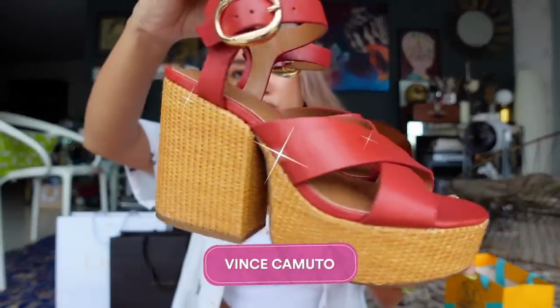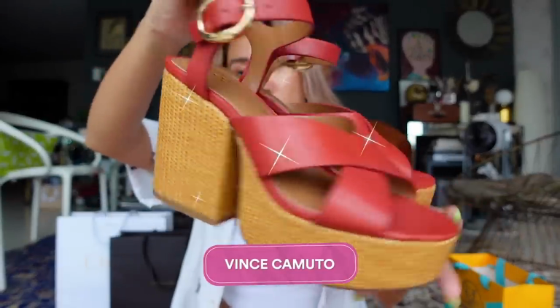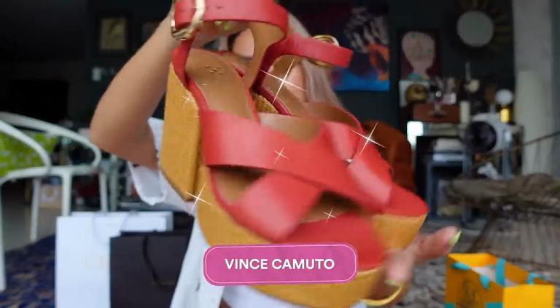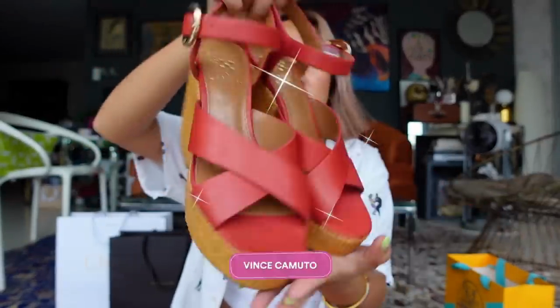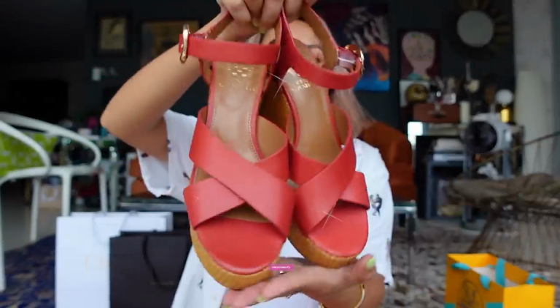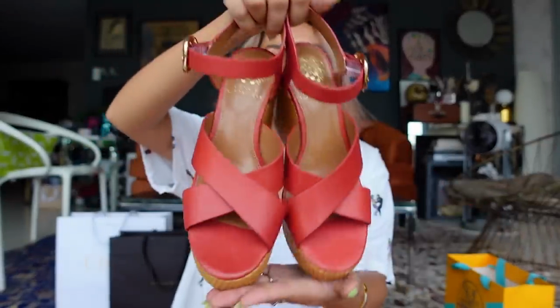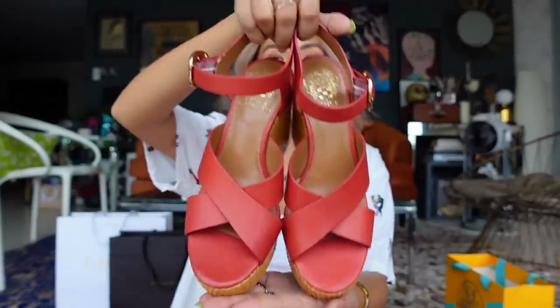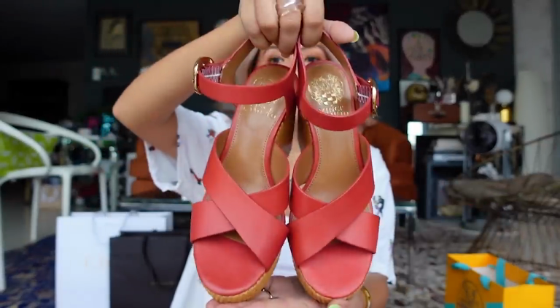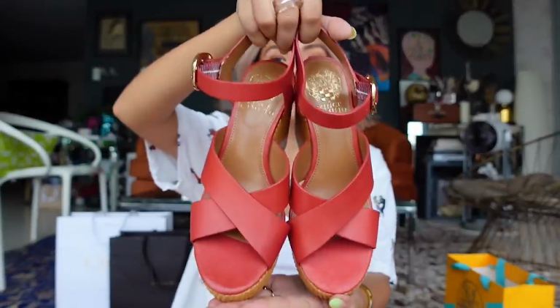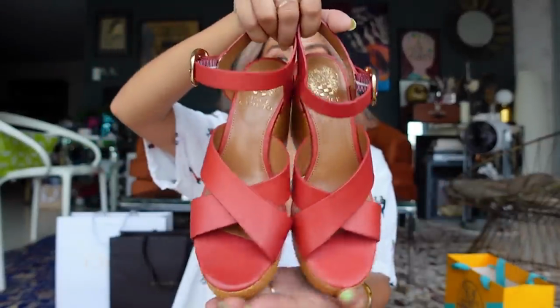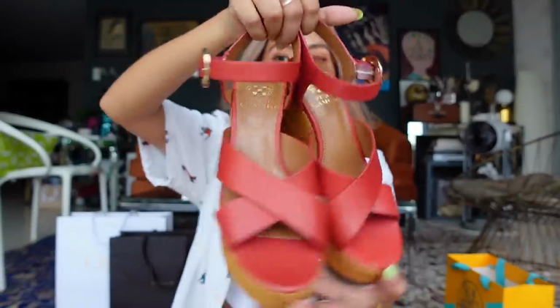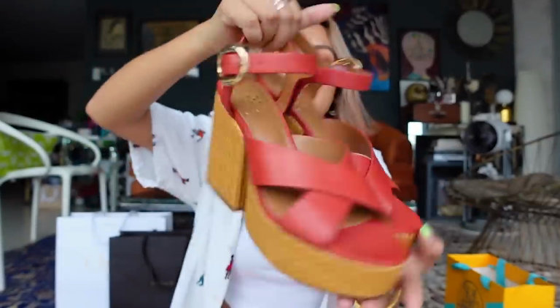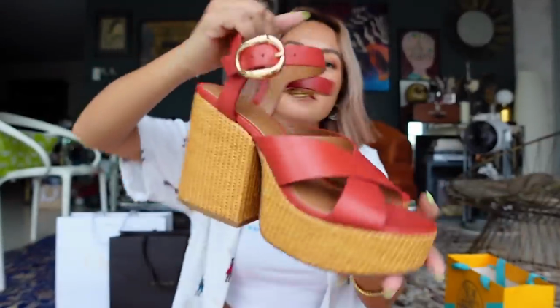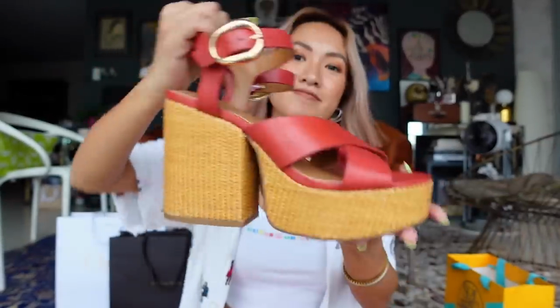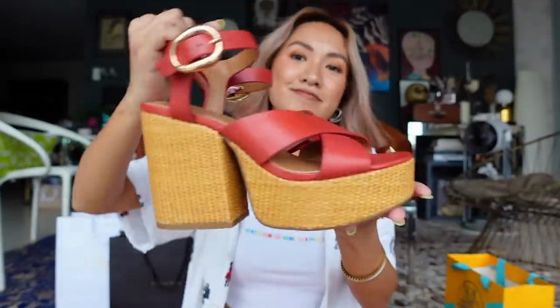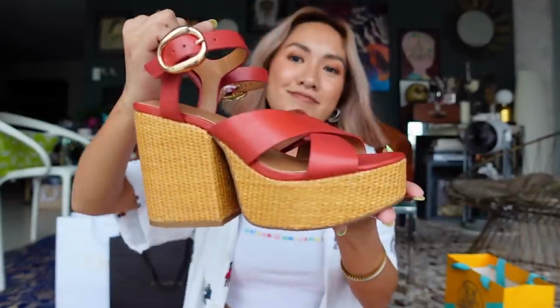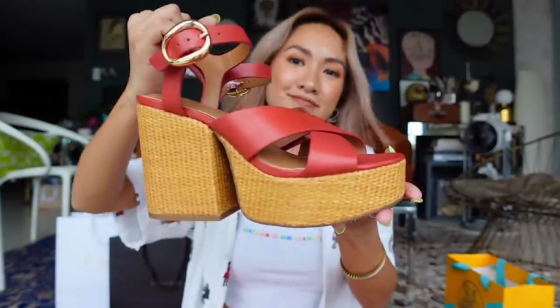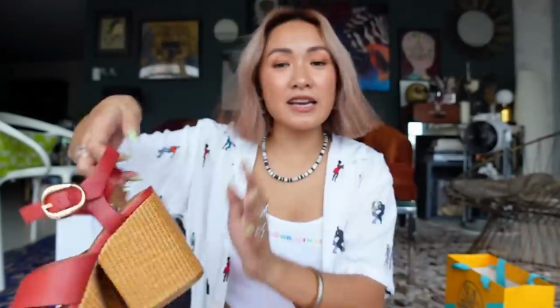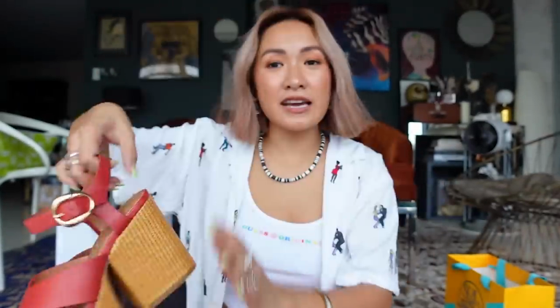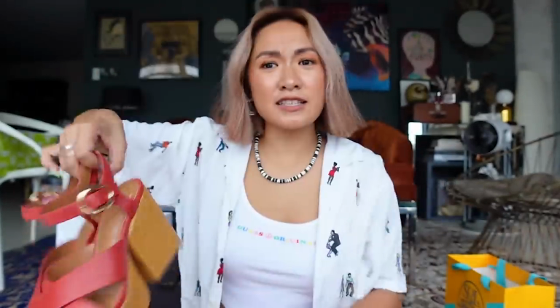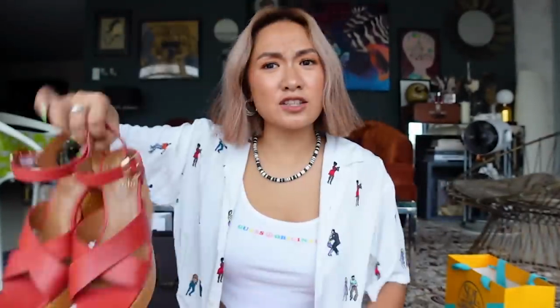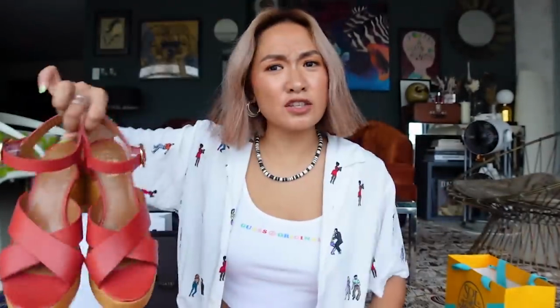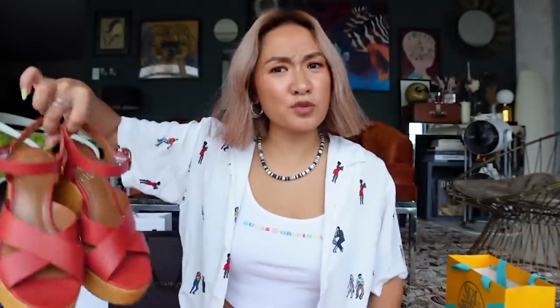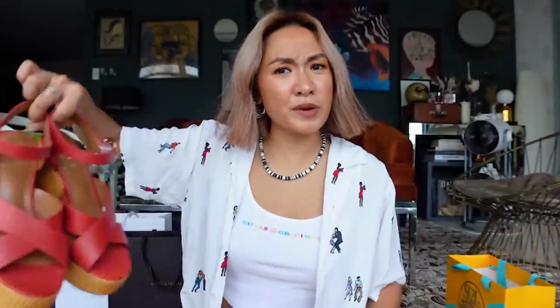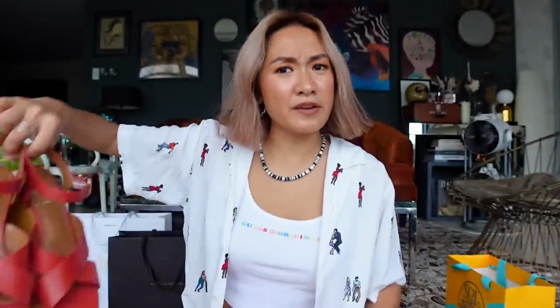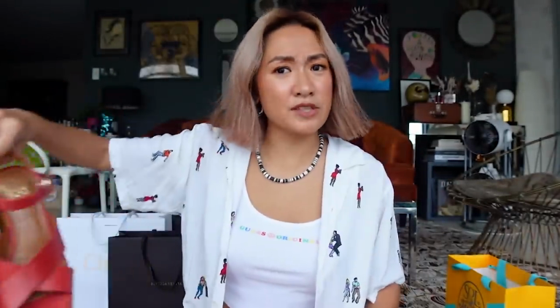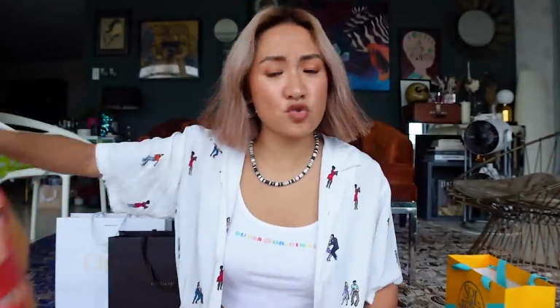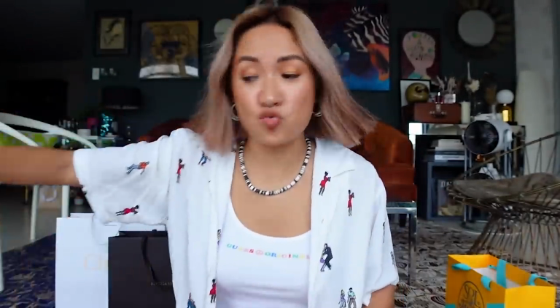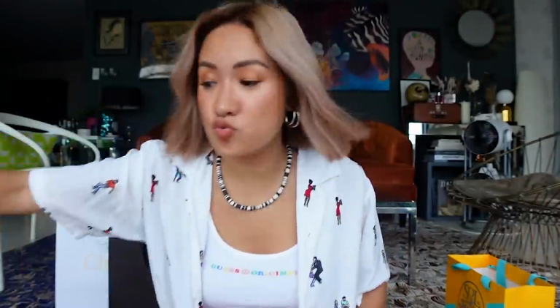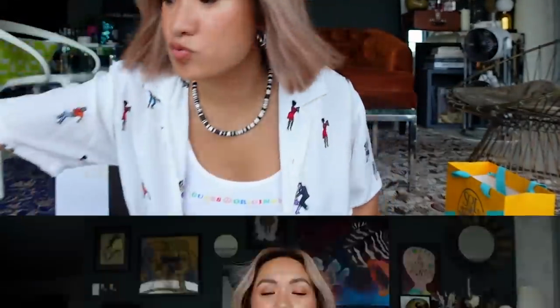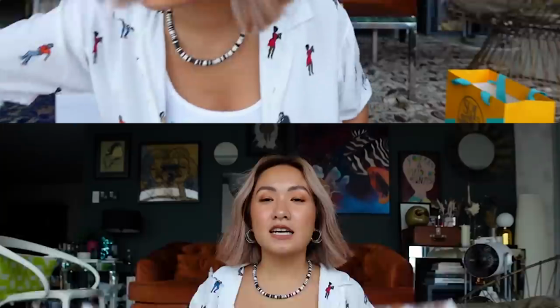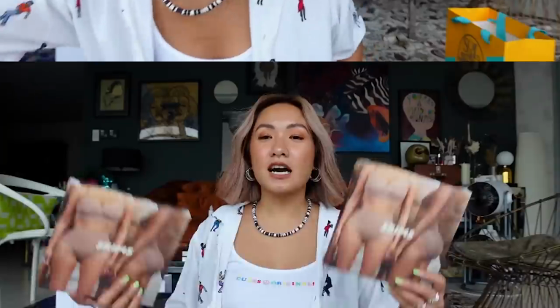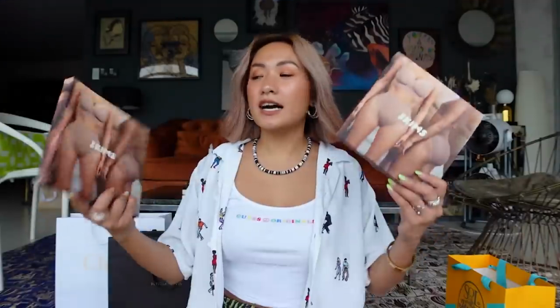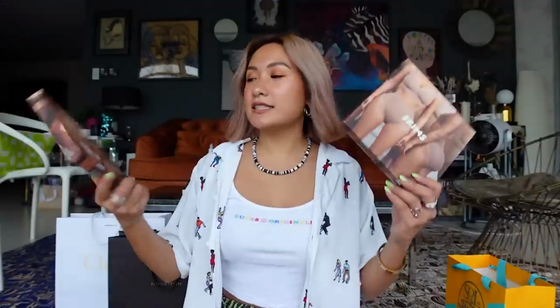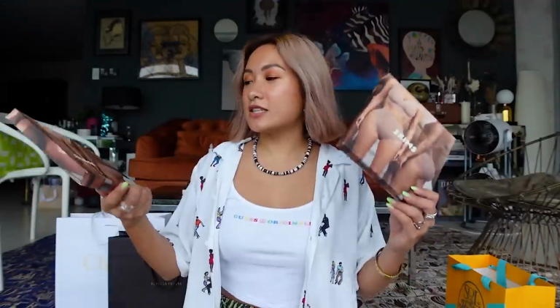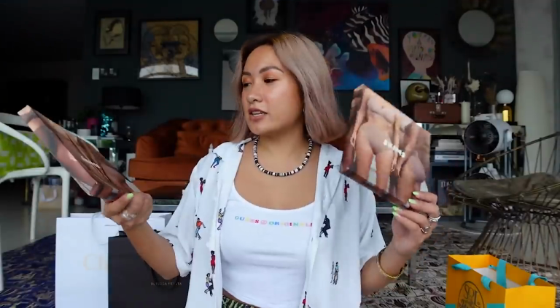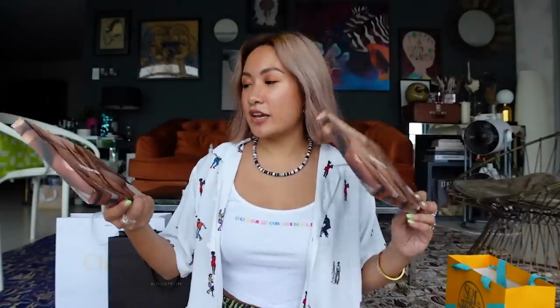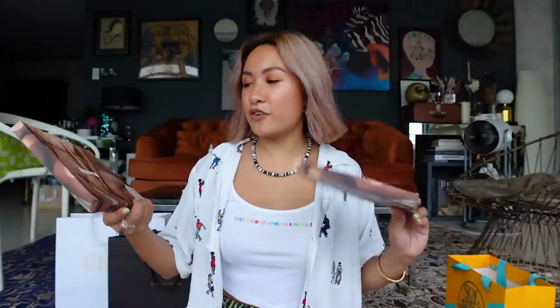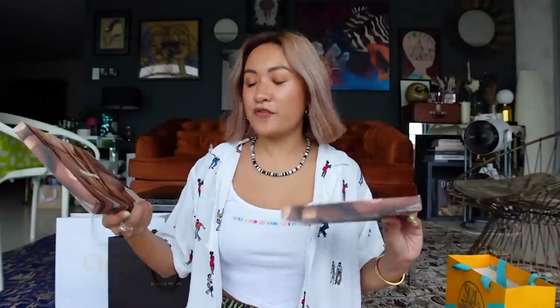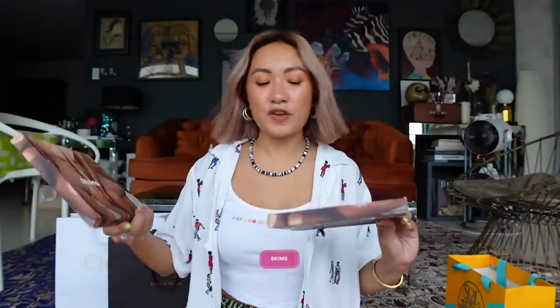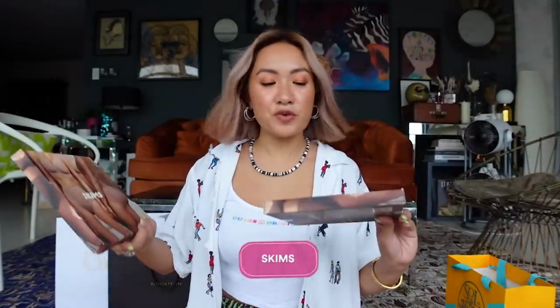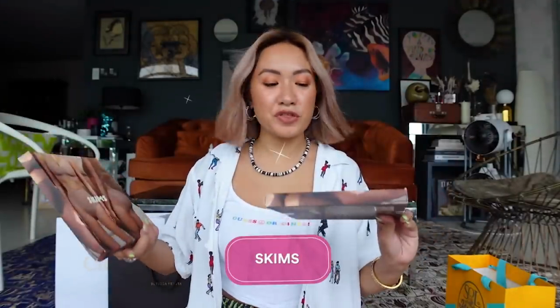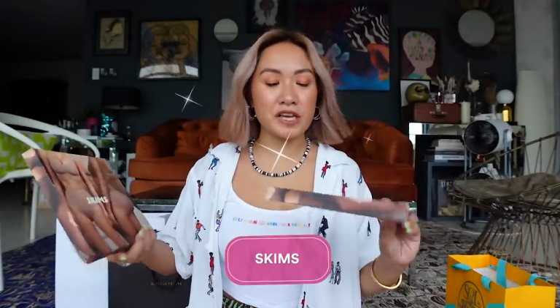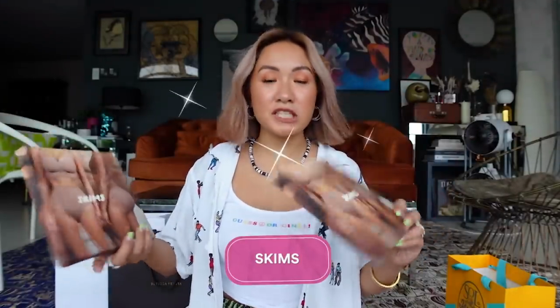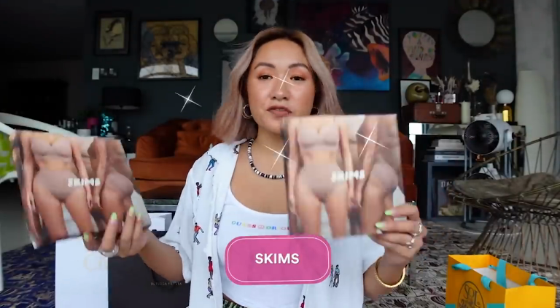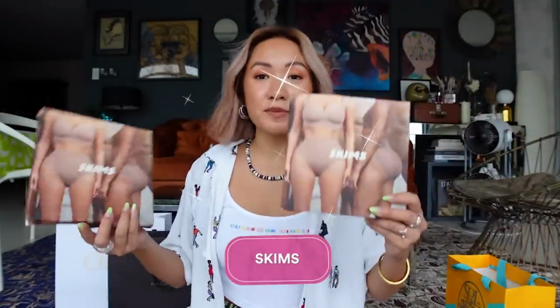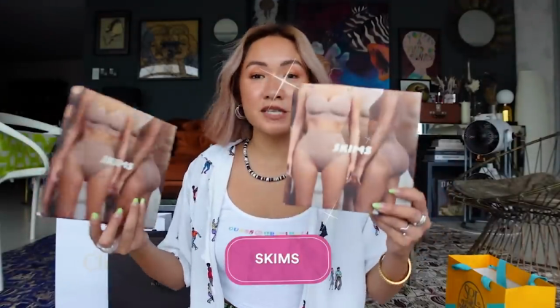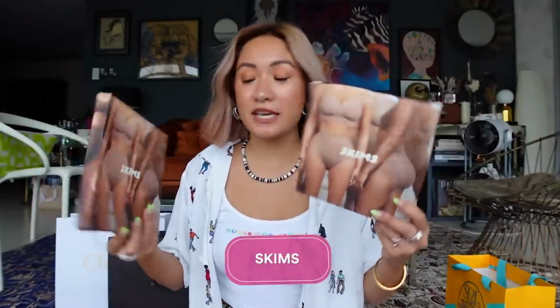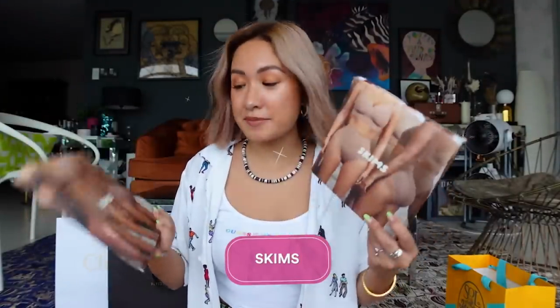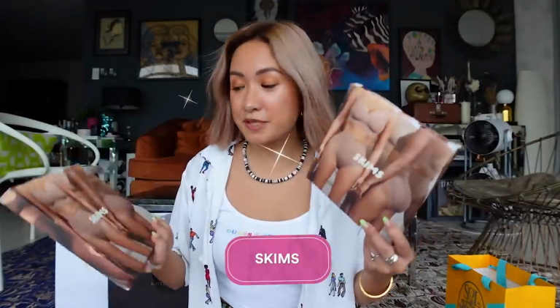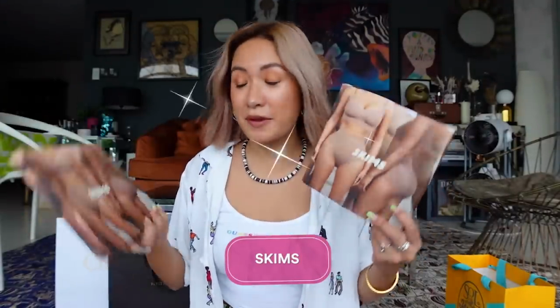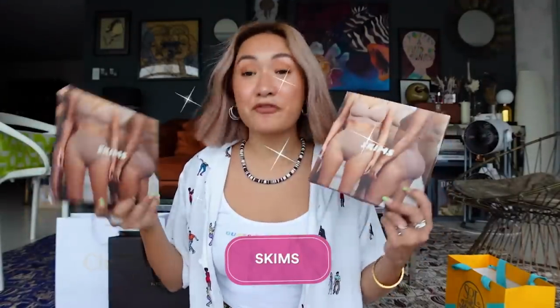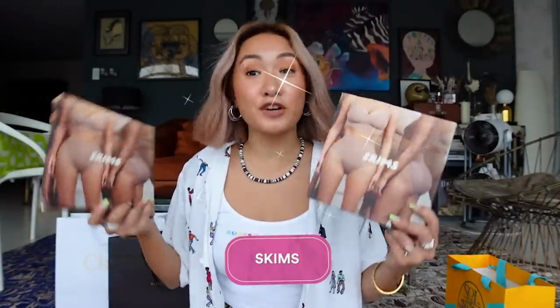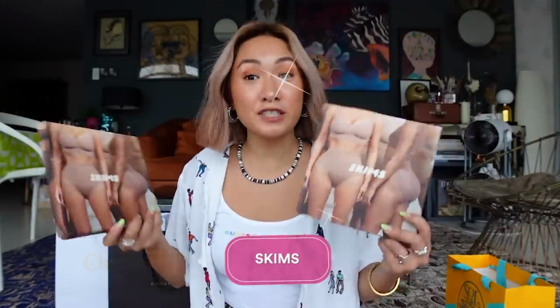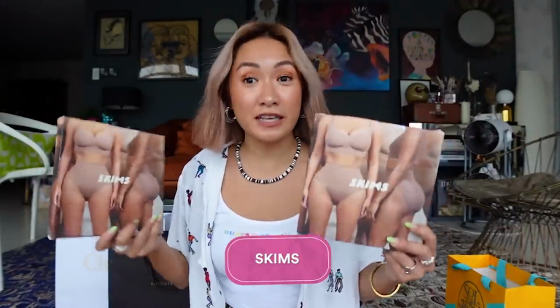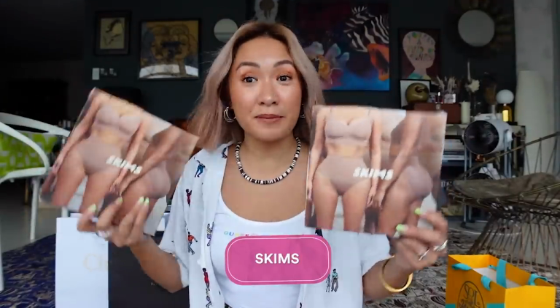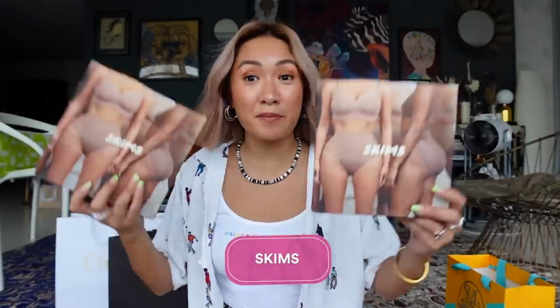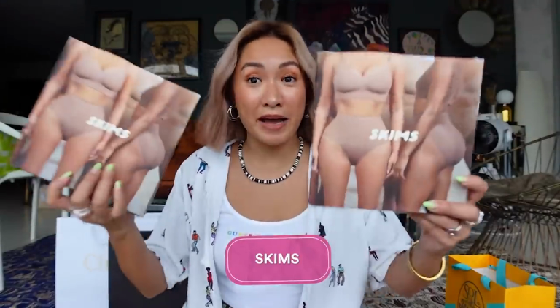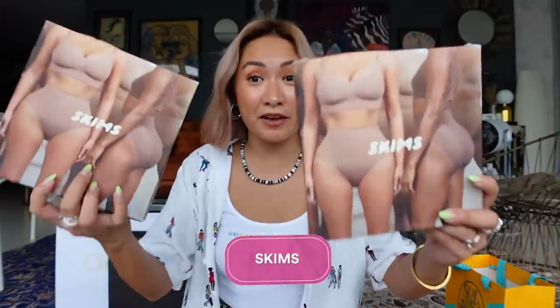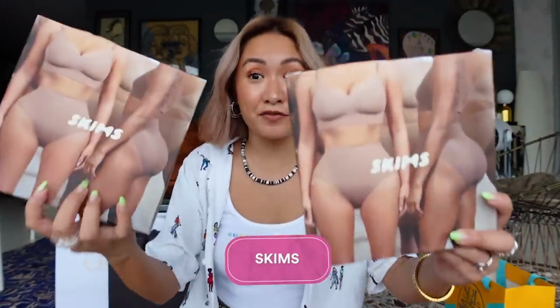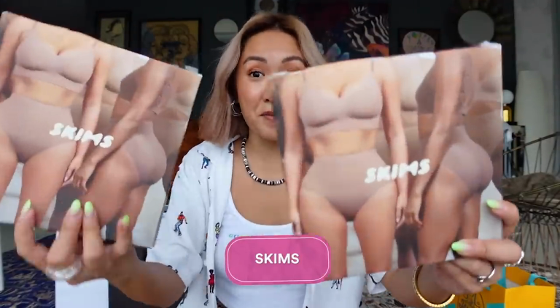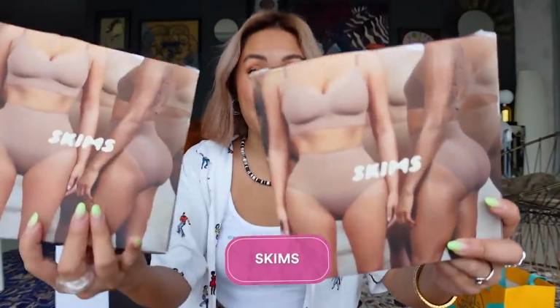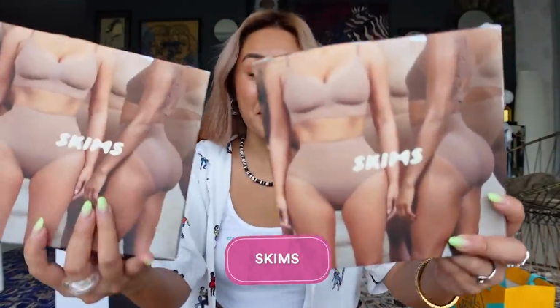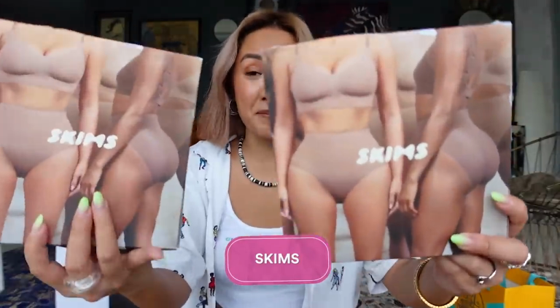Shoes from Vince Camuto — summer heels, and they're not super heavy either.